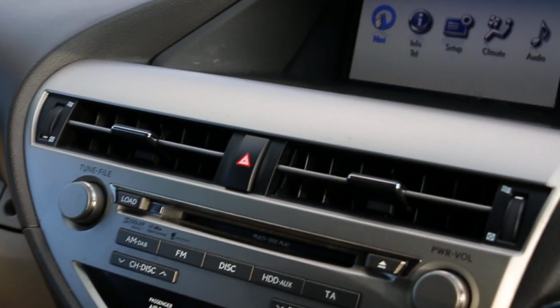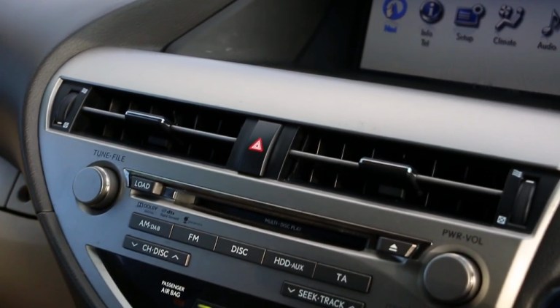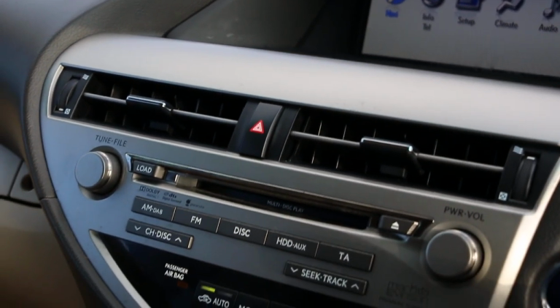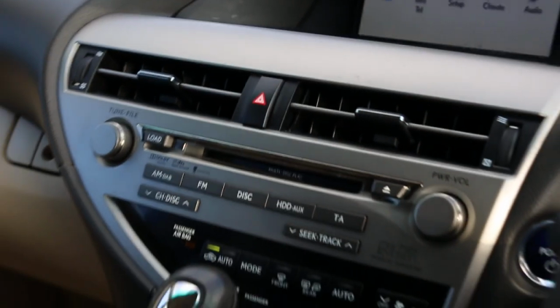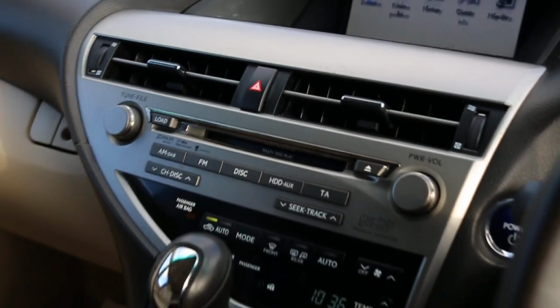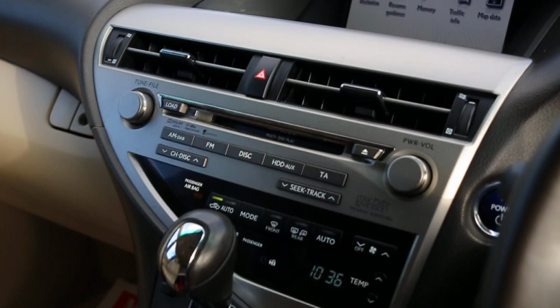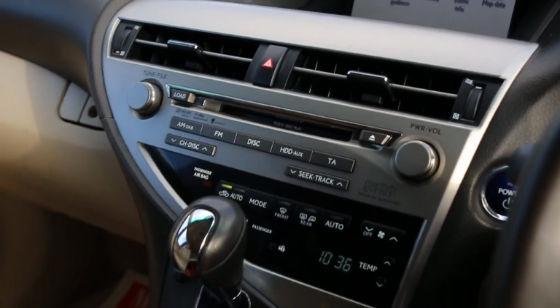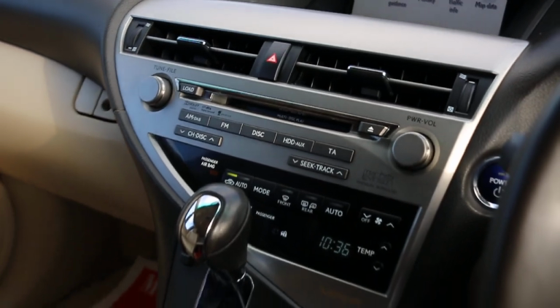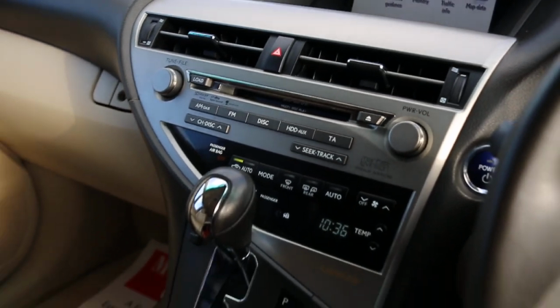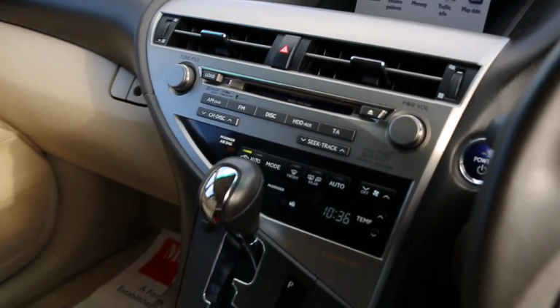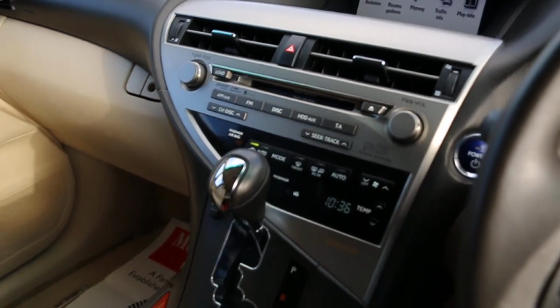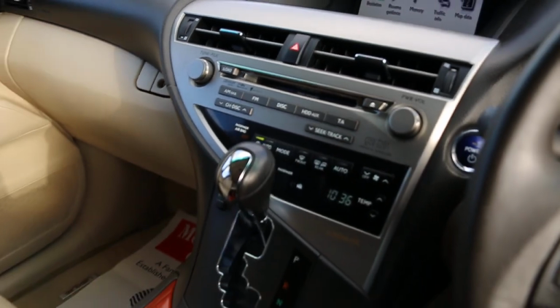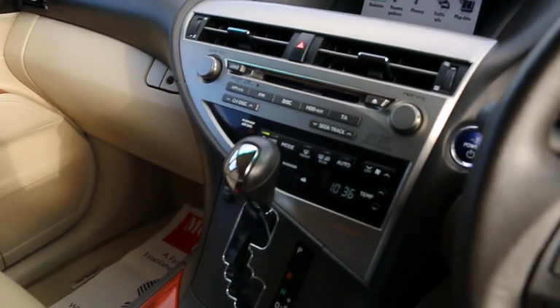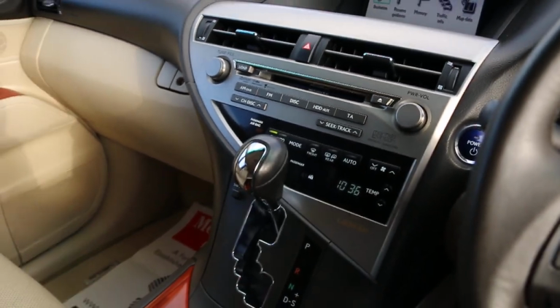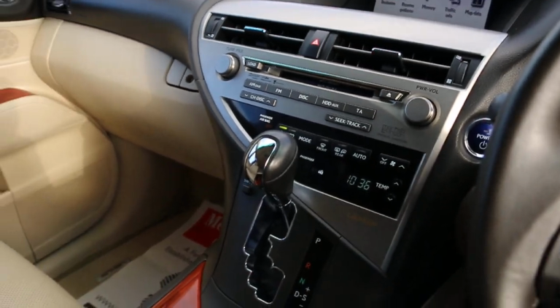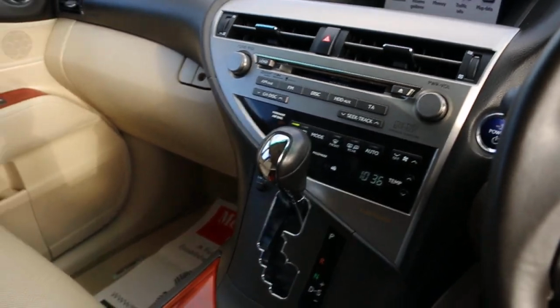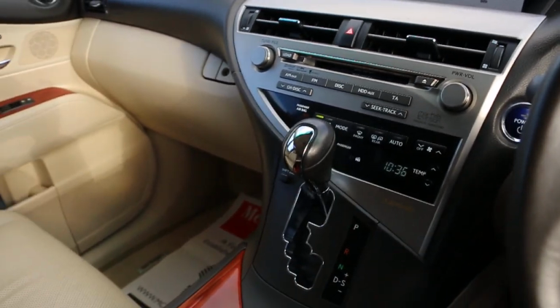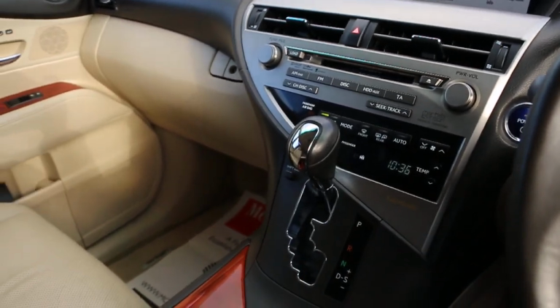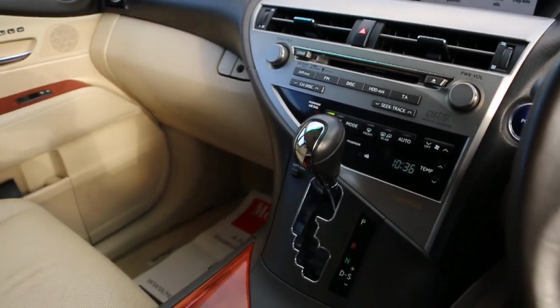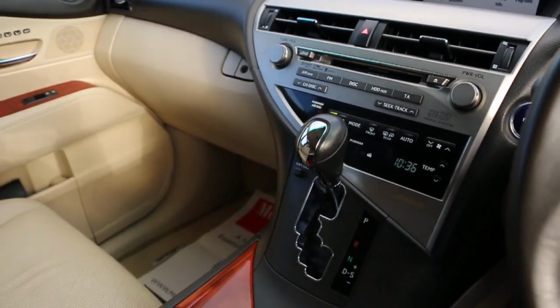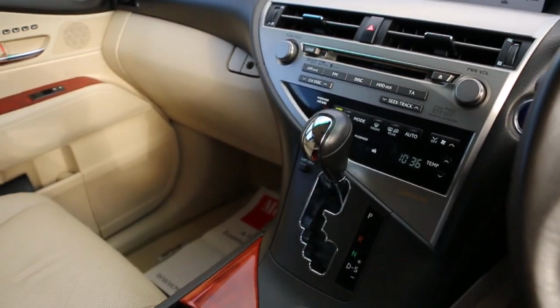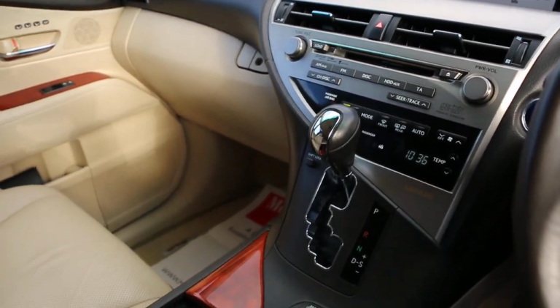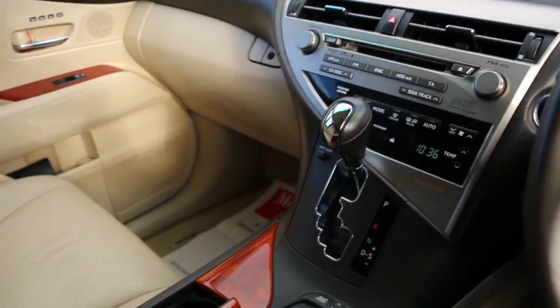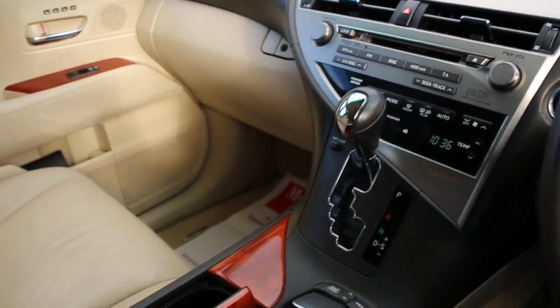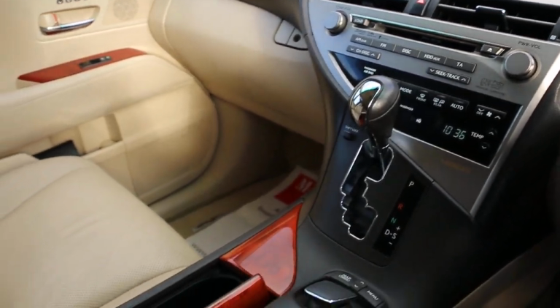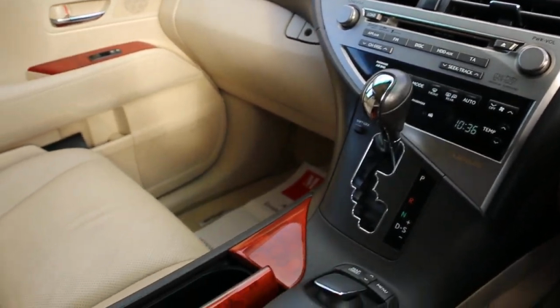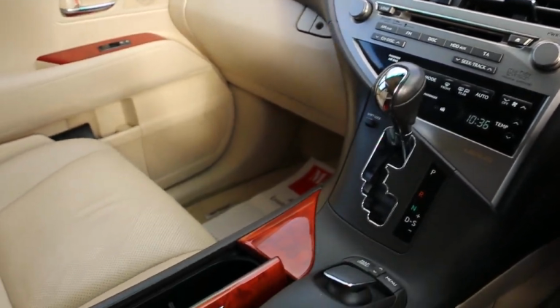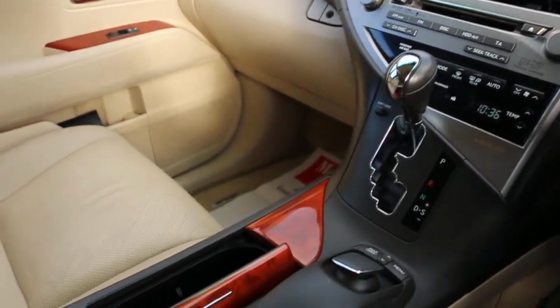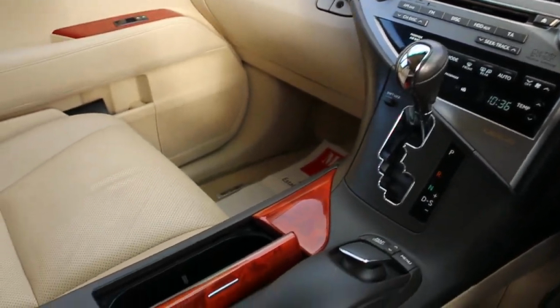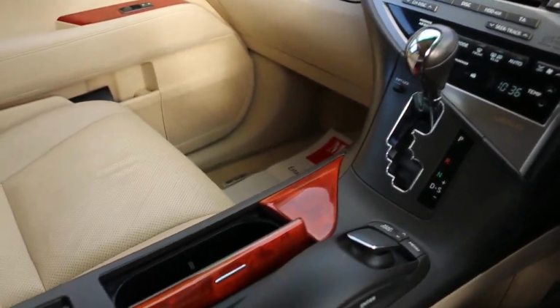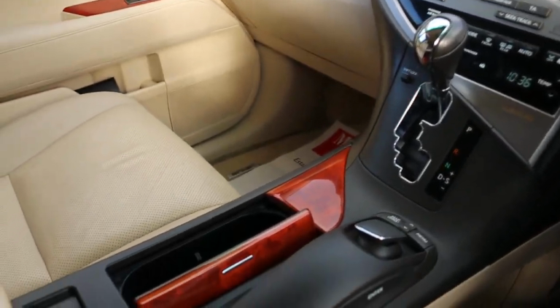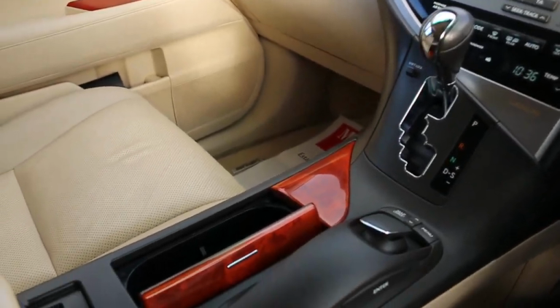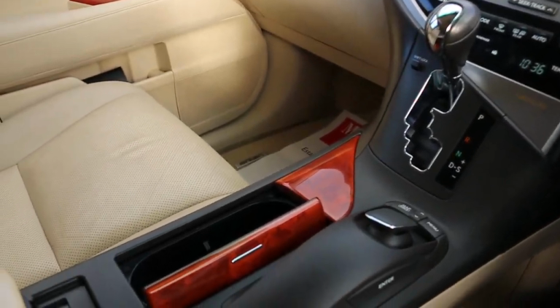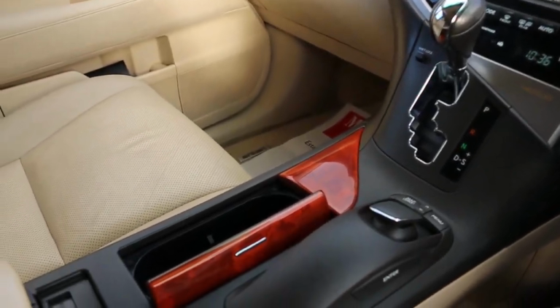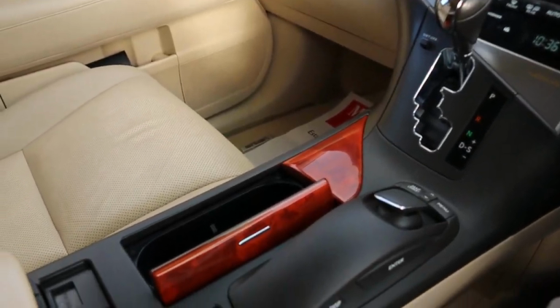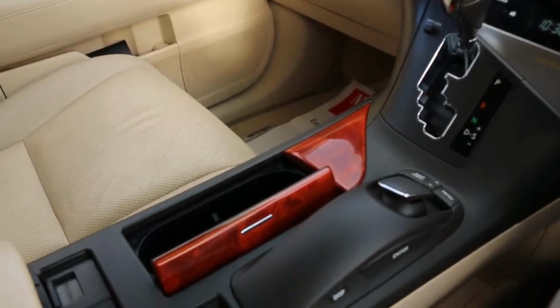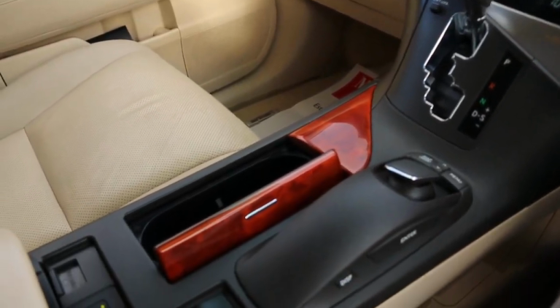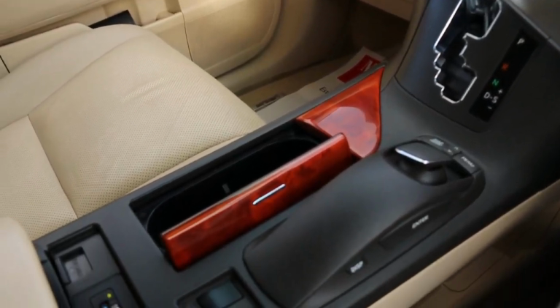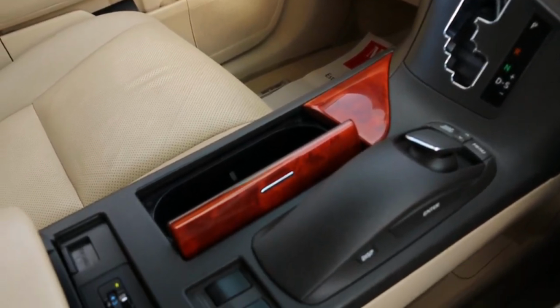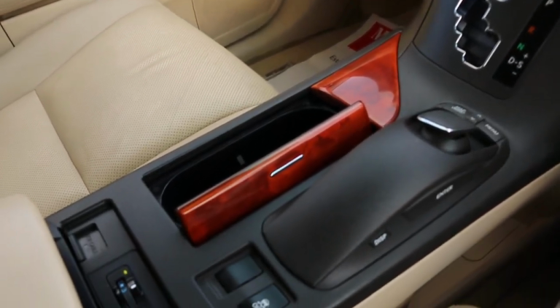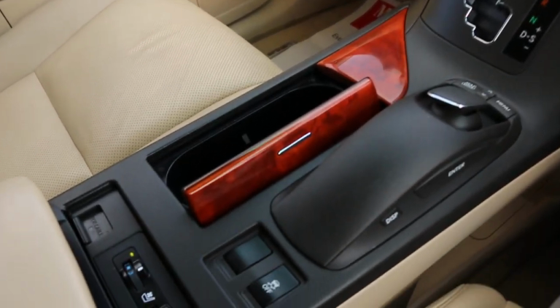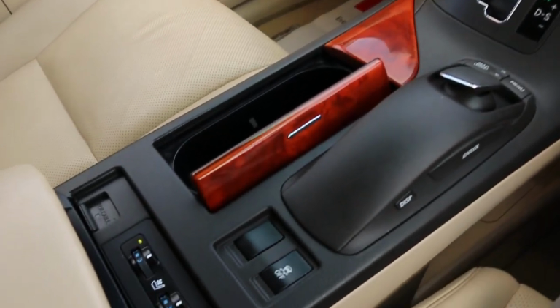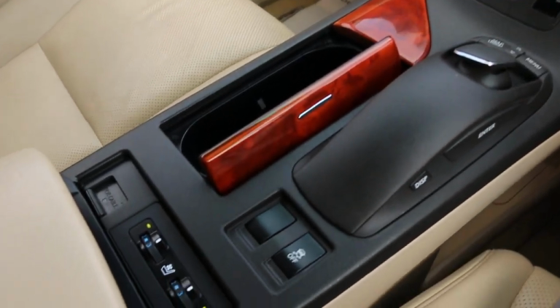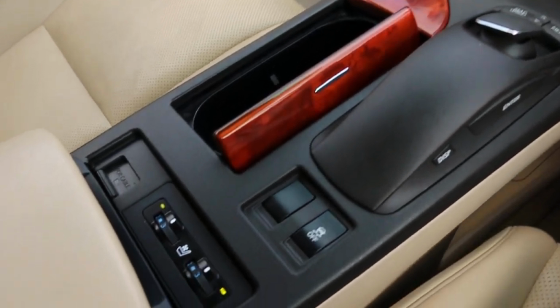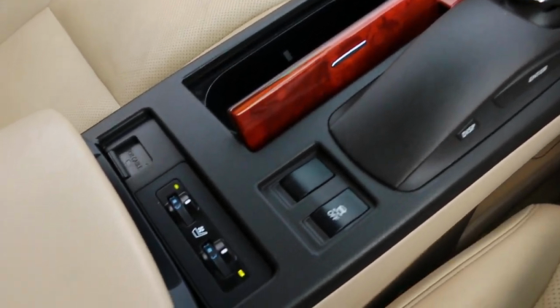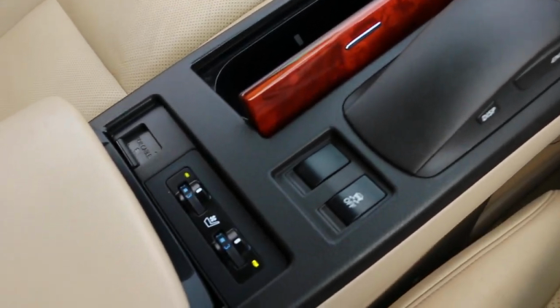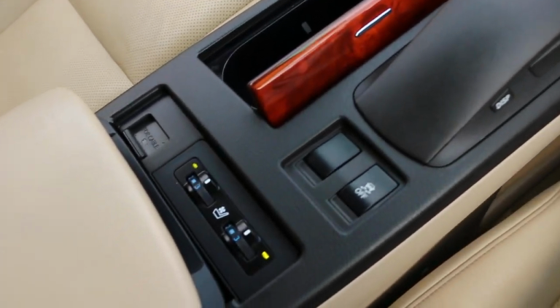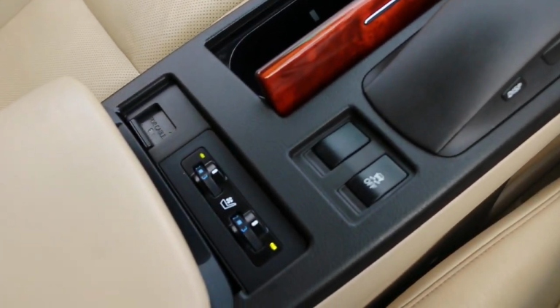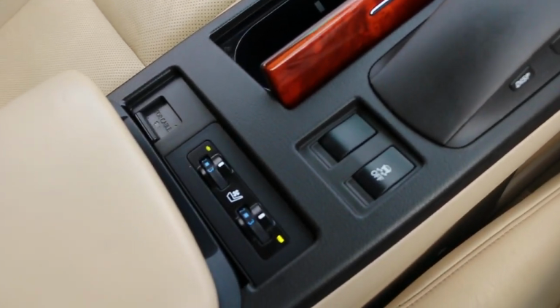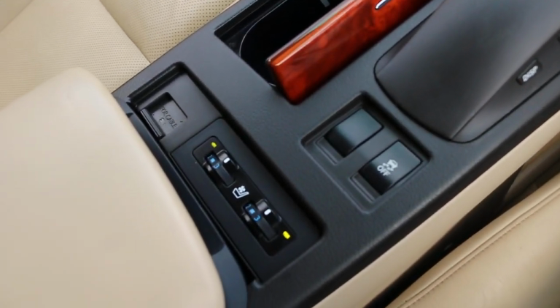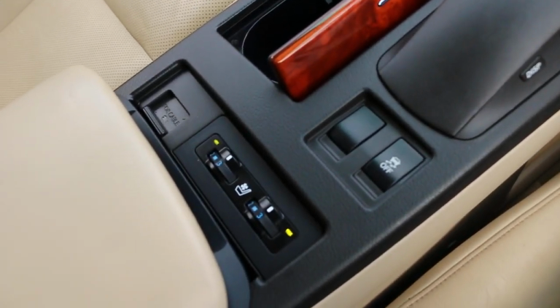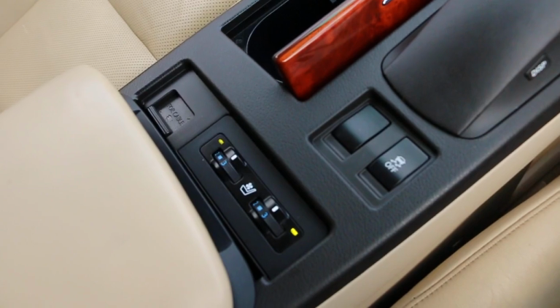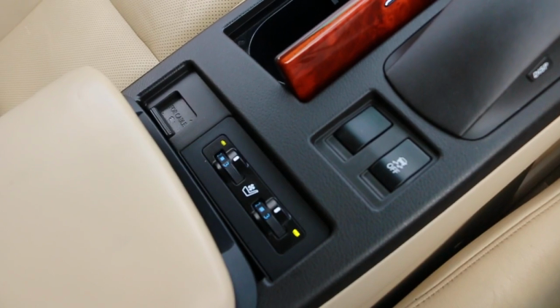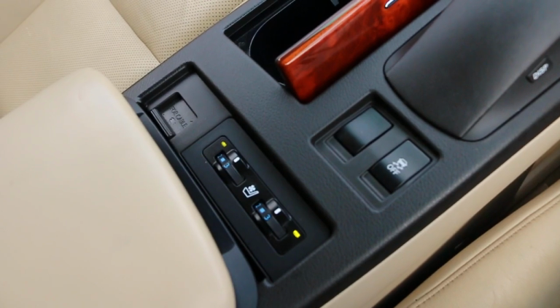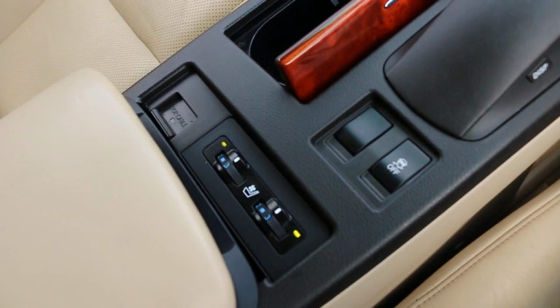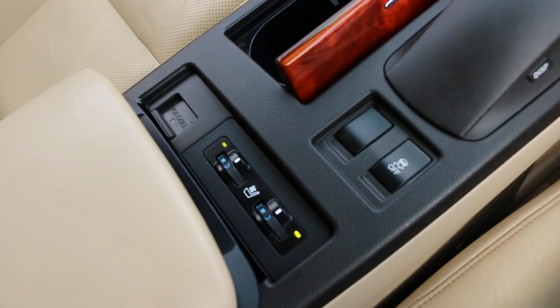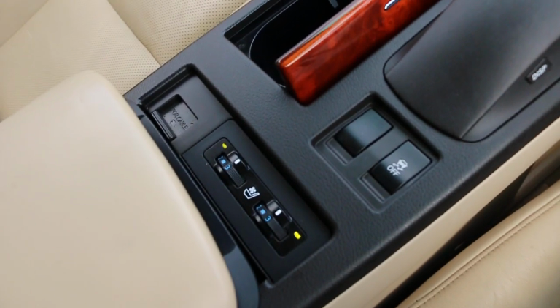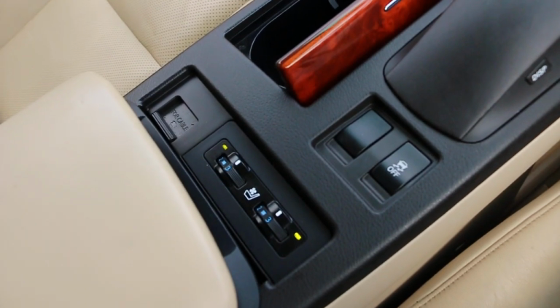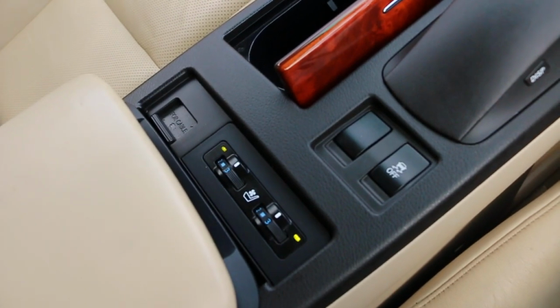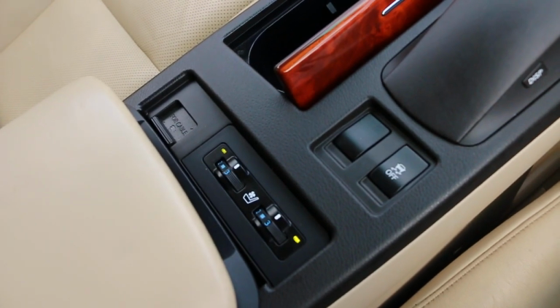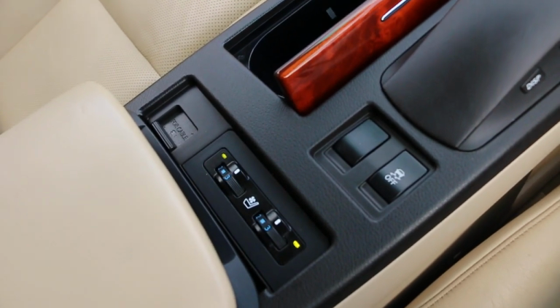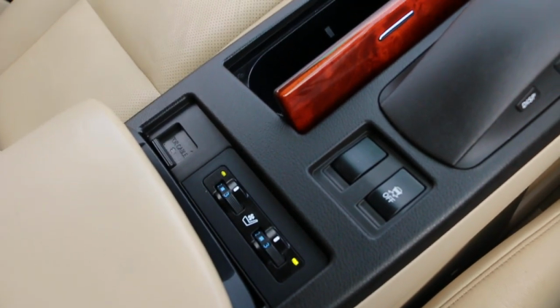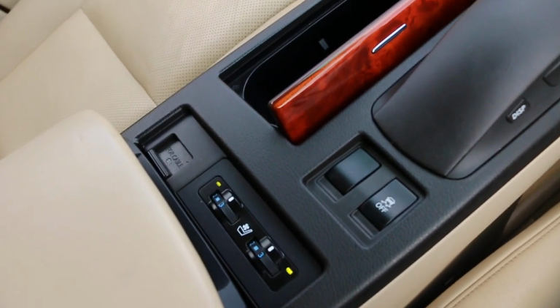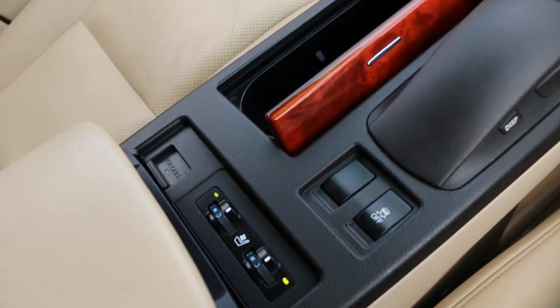Mark Levinson premium sound system, push-button start, heated and air-conditioned seats.